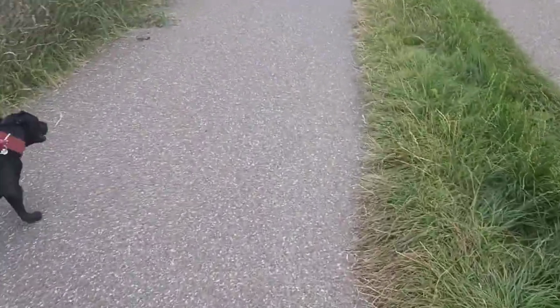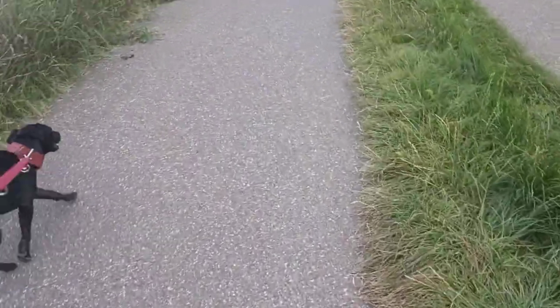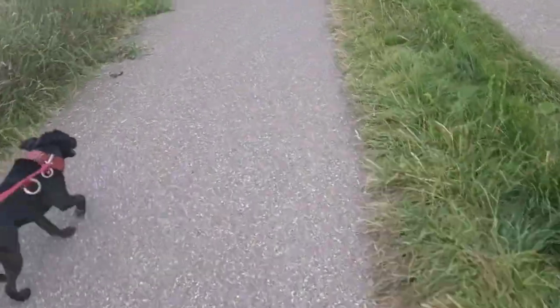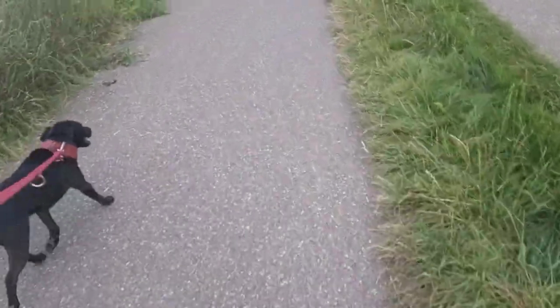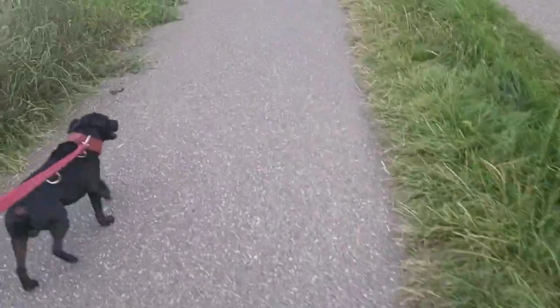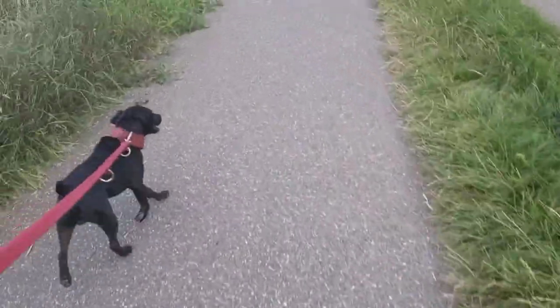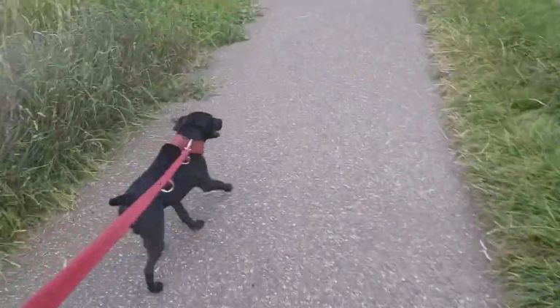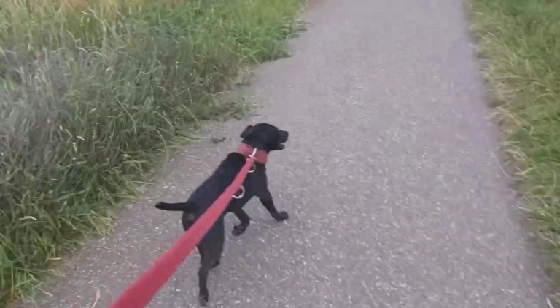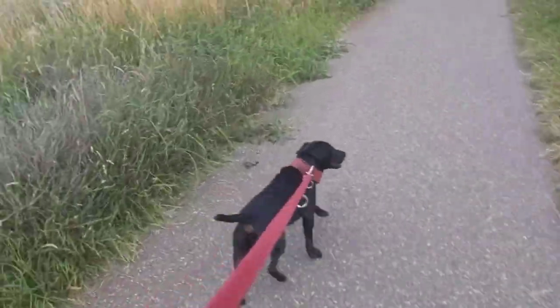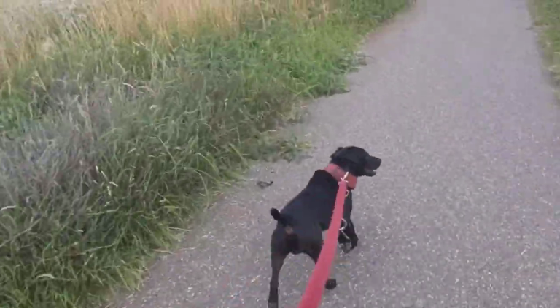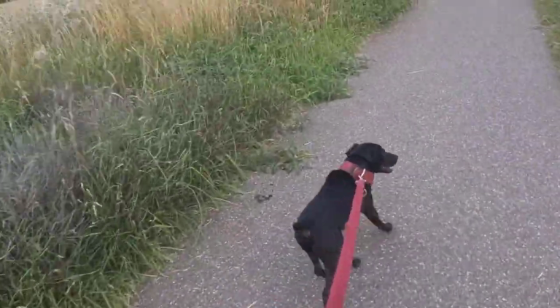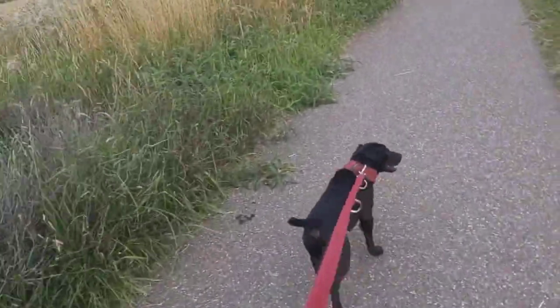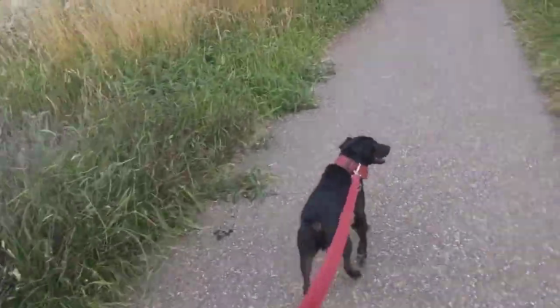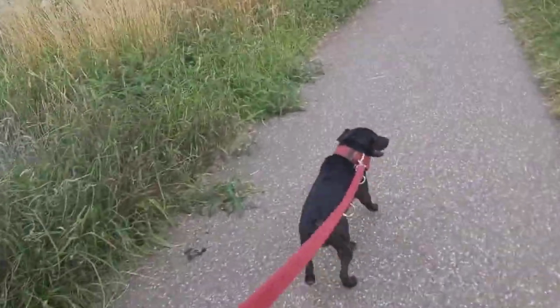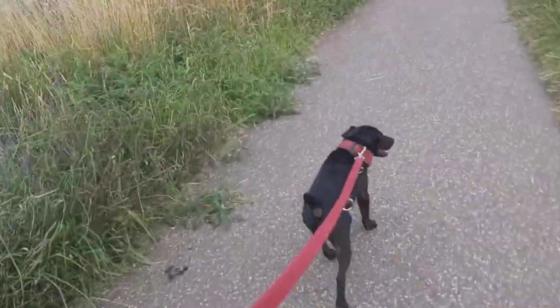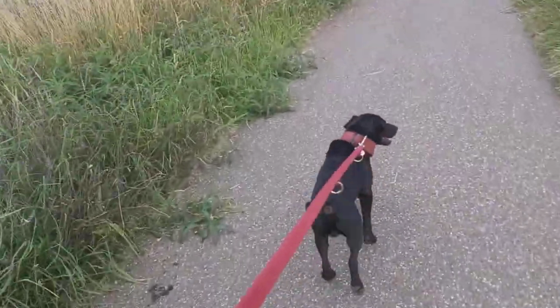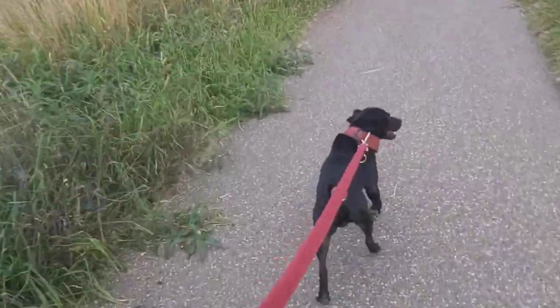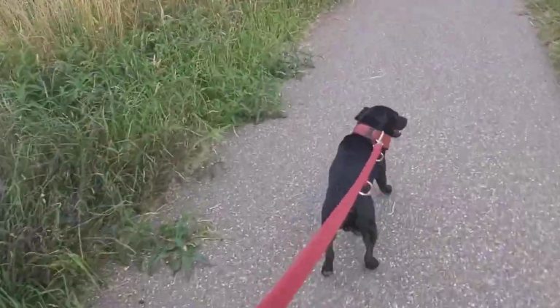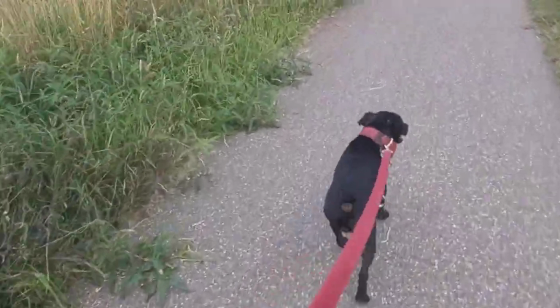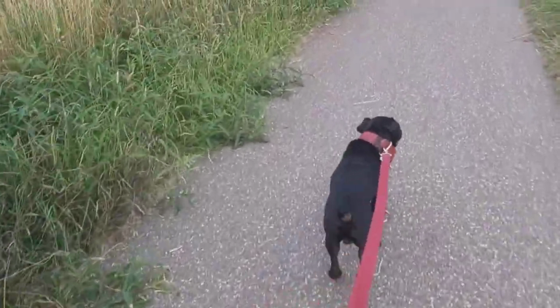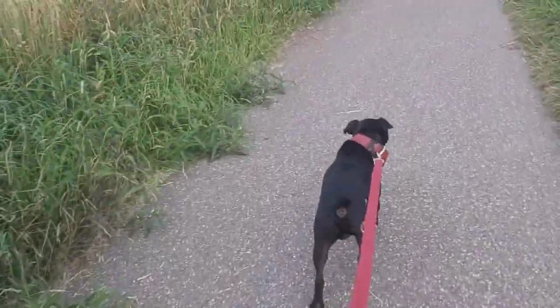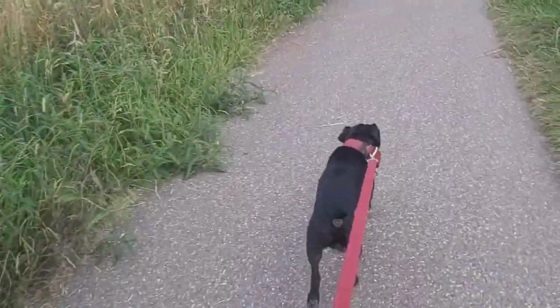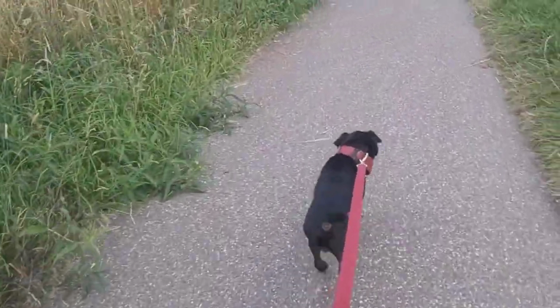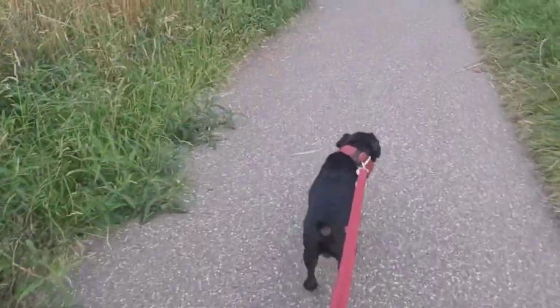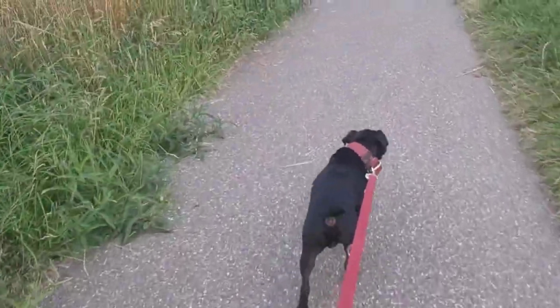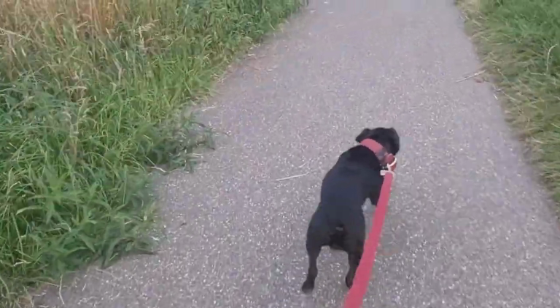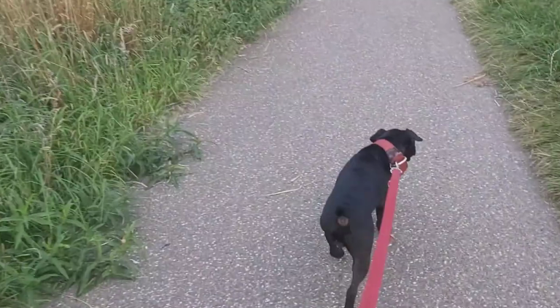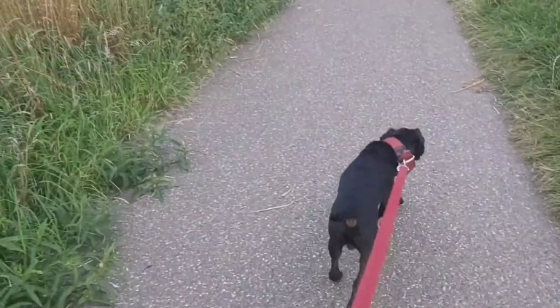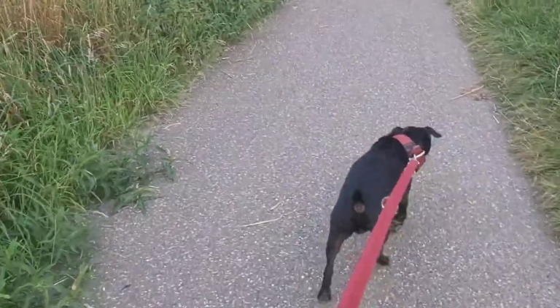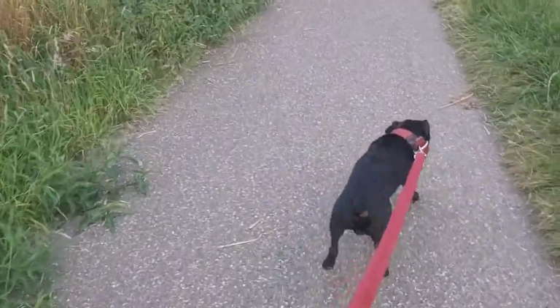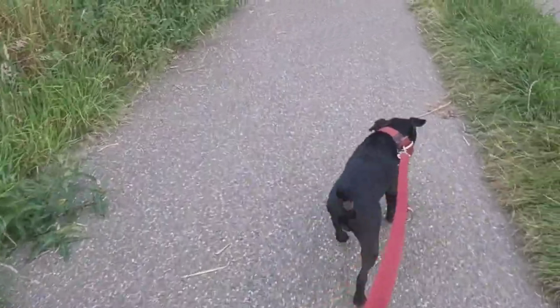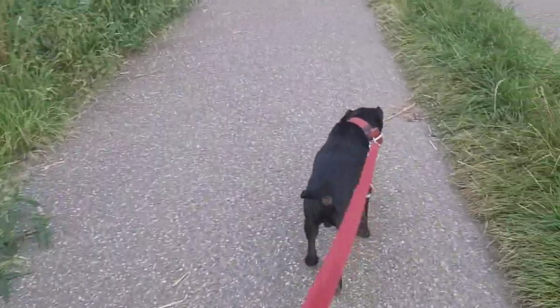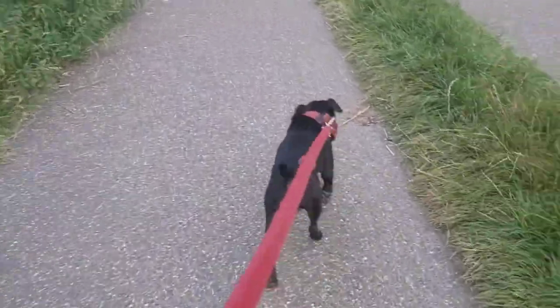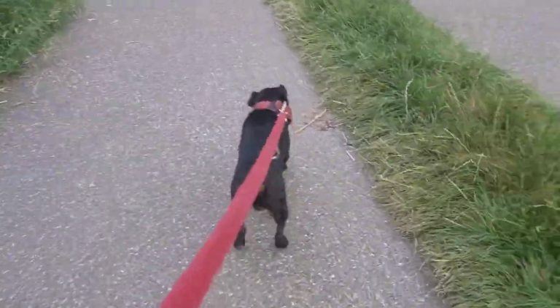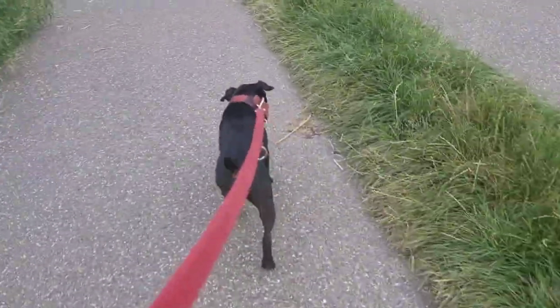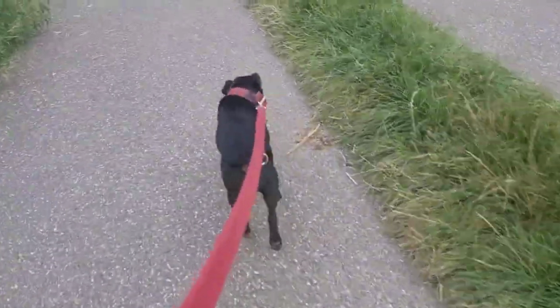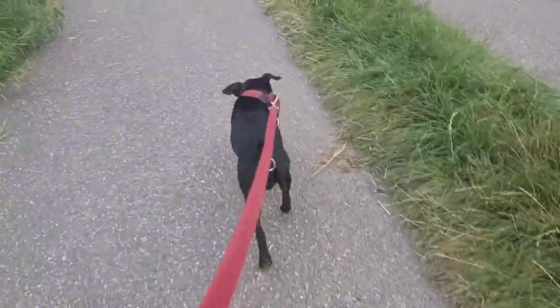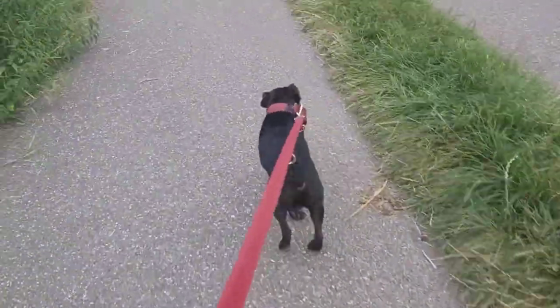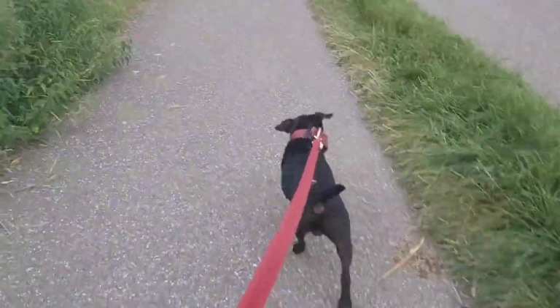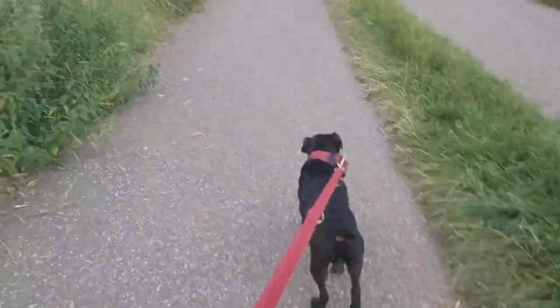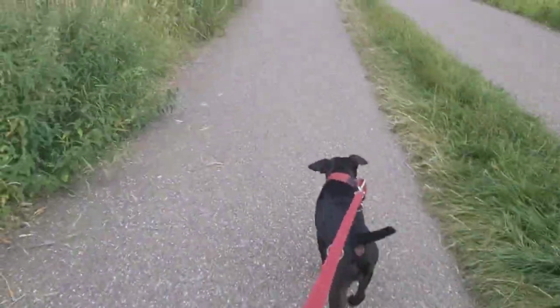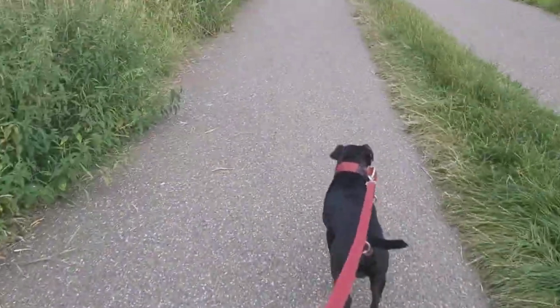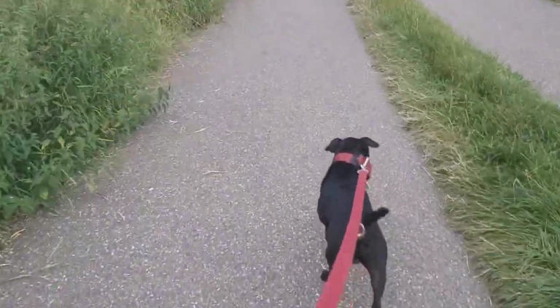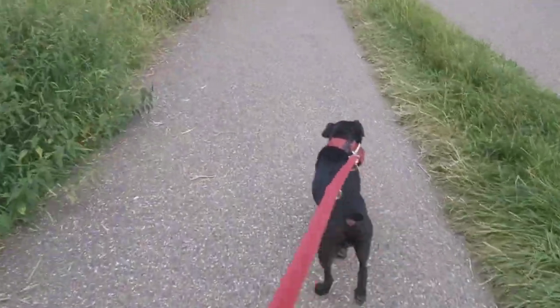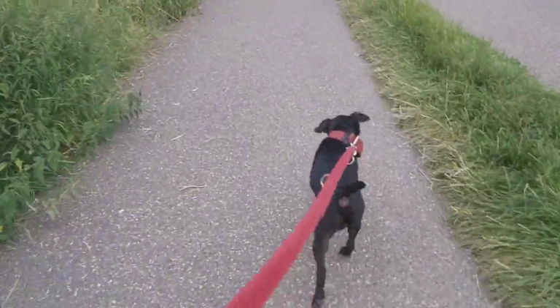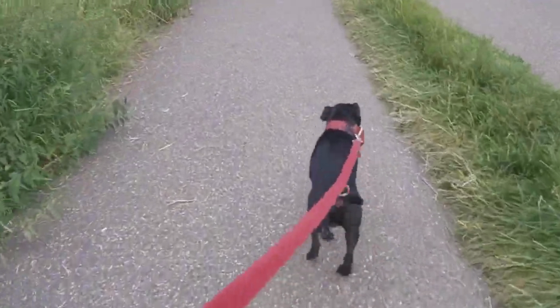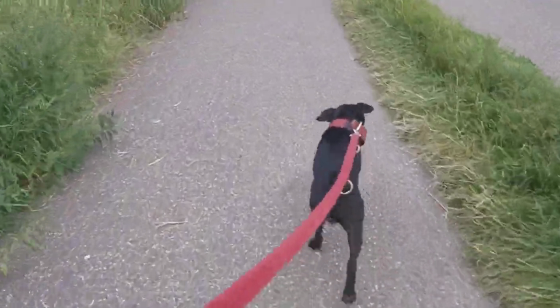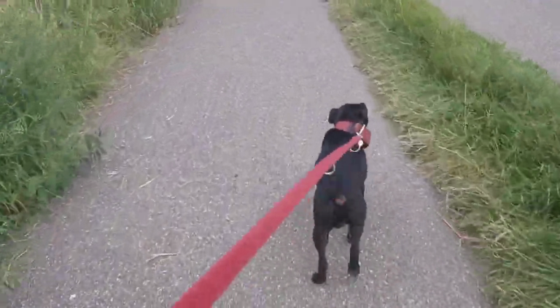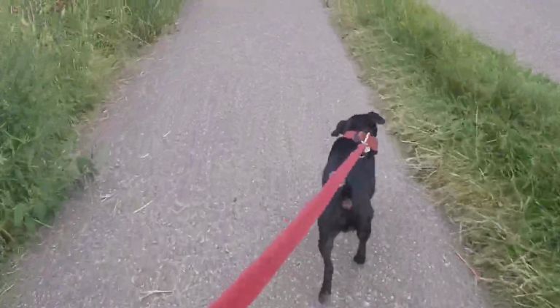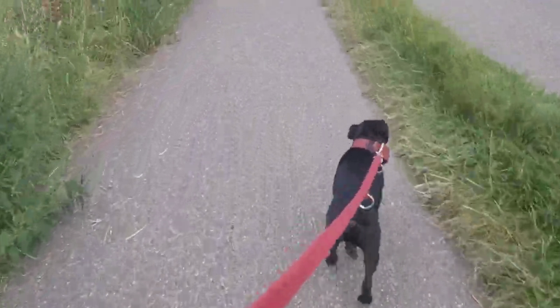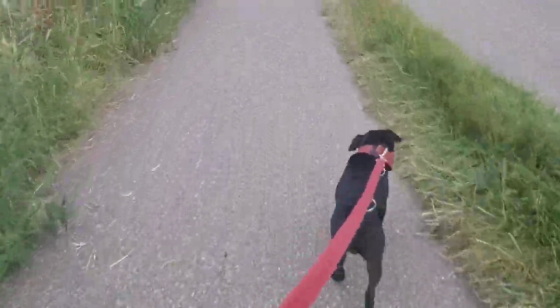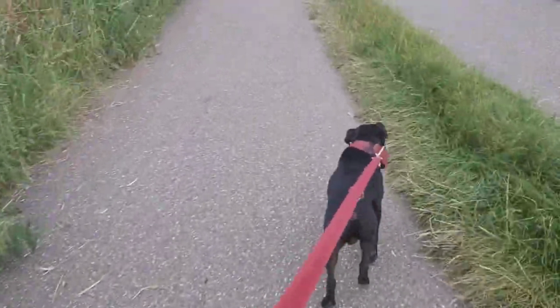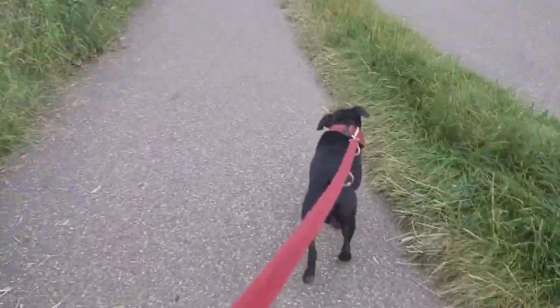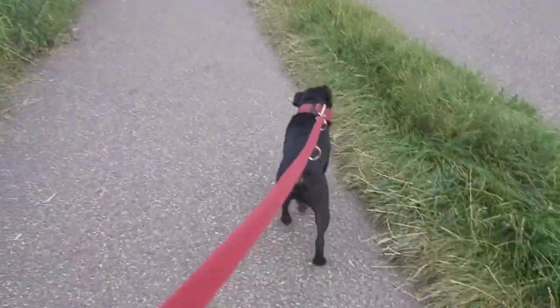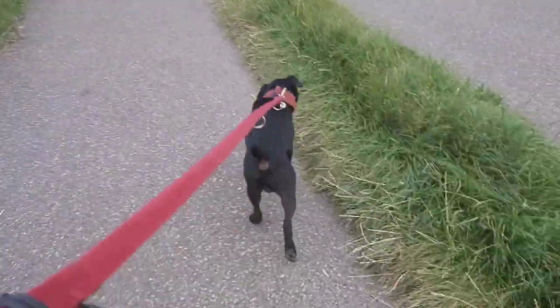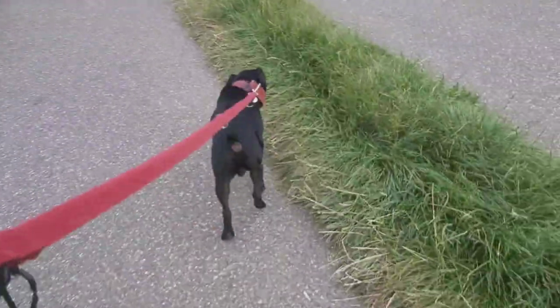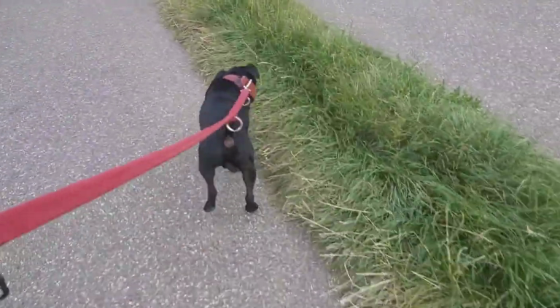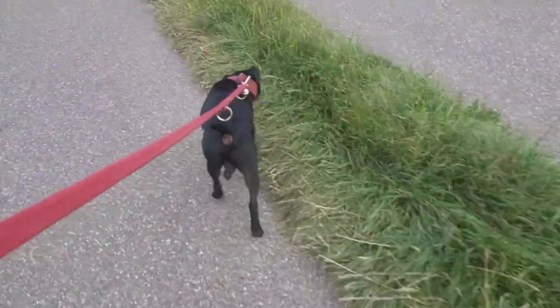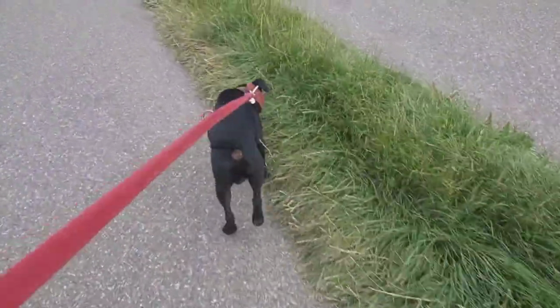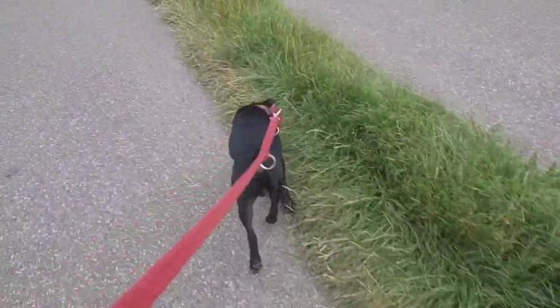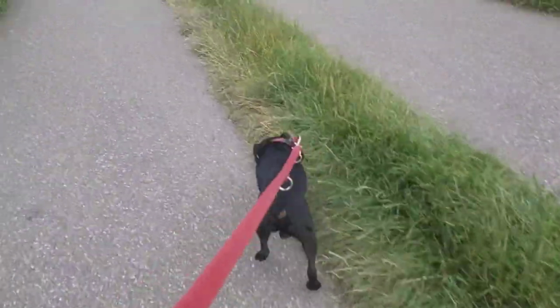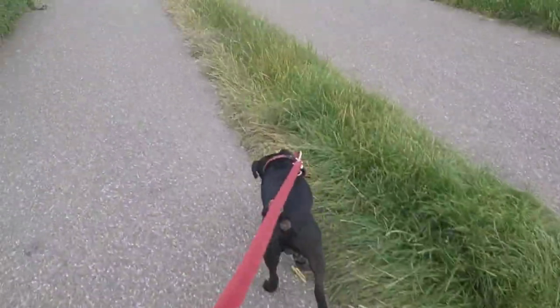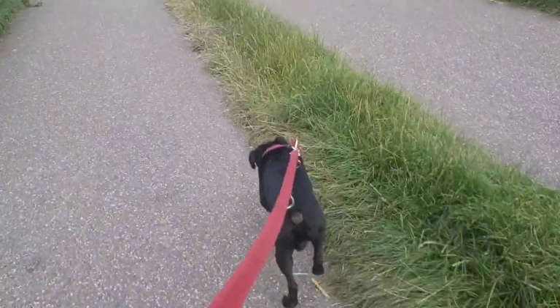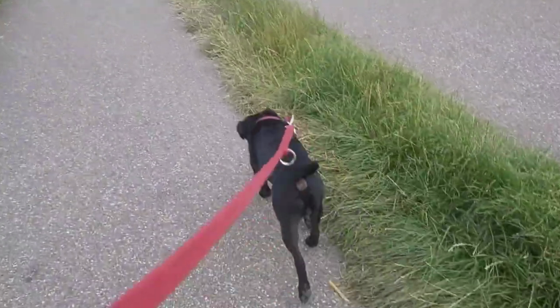If you make compromises for looks, this is a bad thing — a very bad thing.